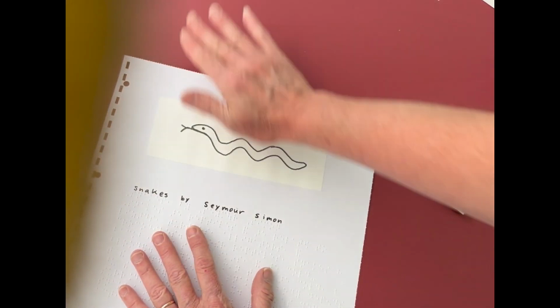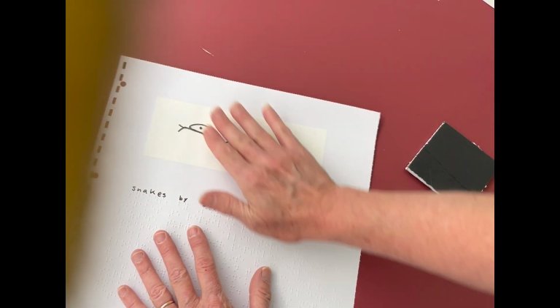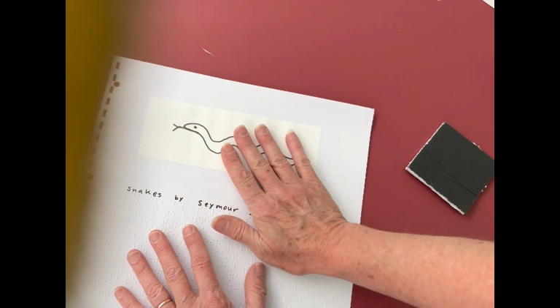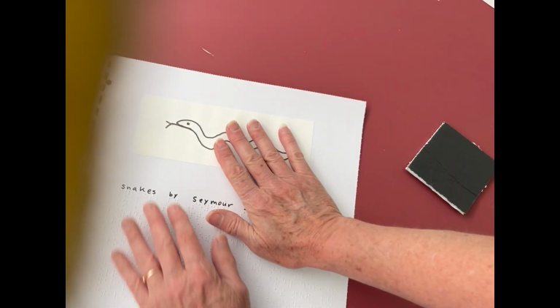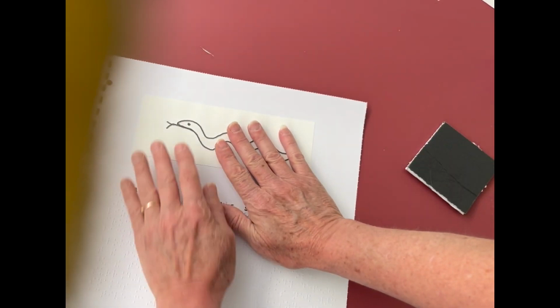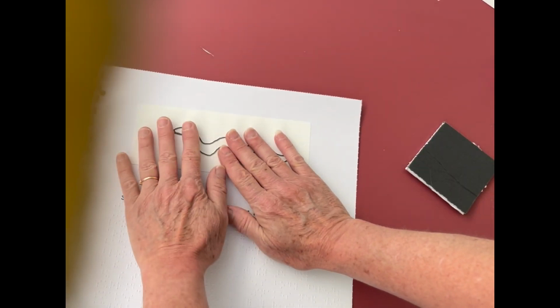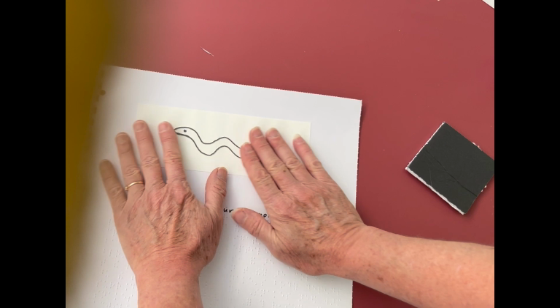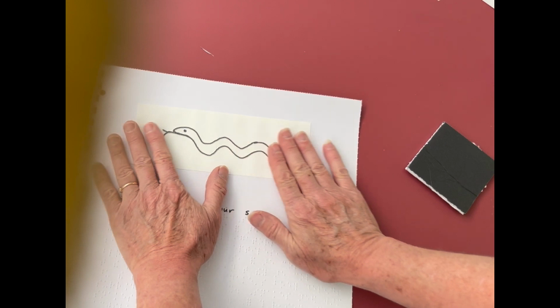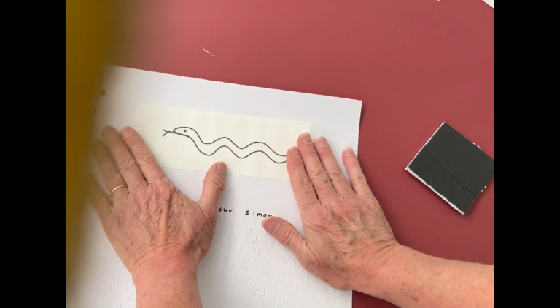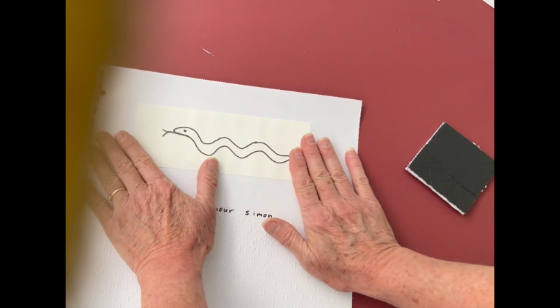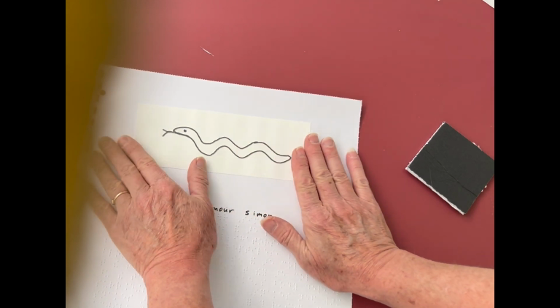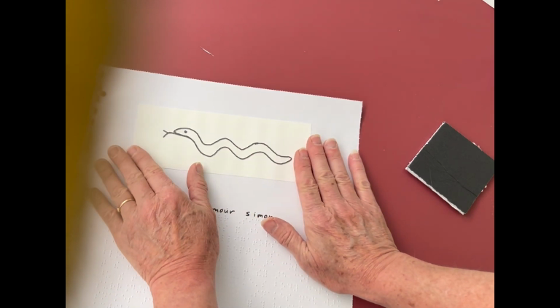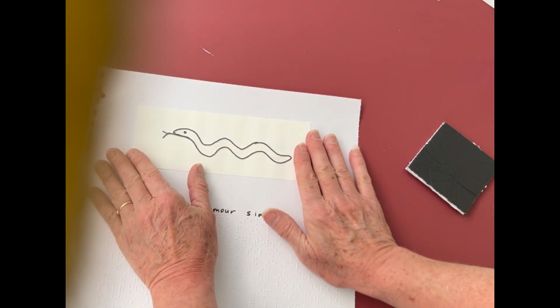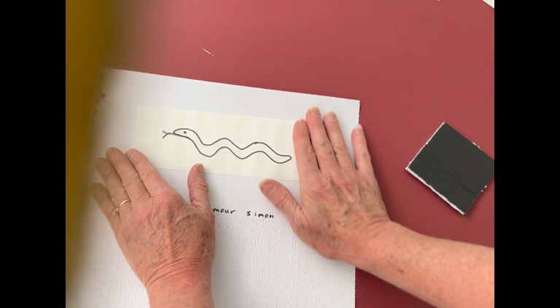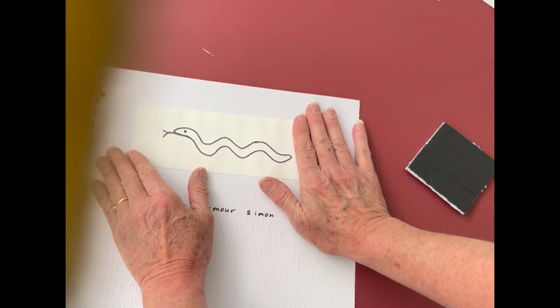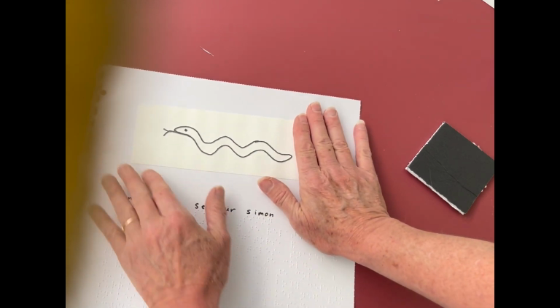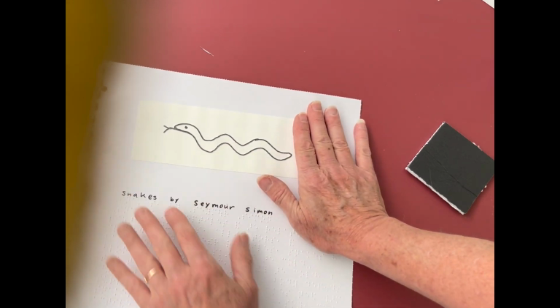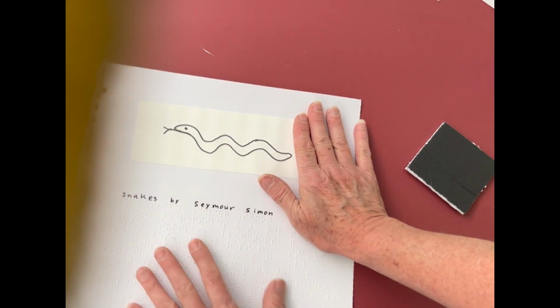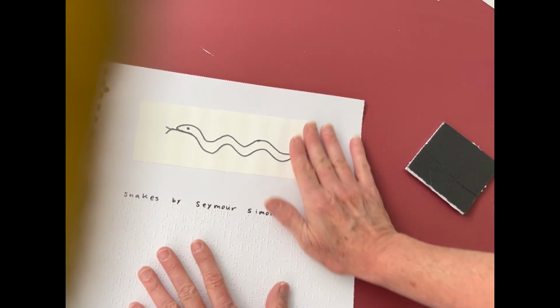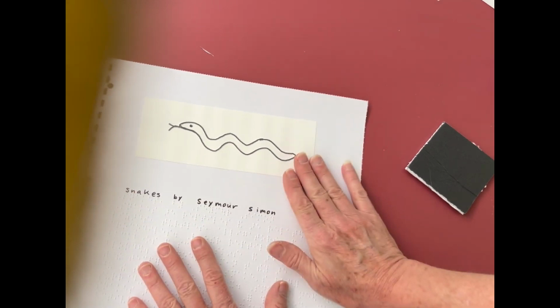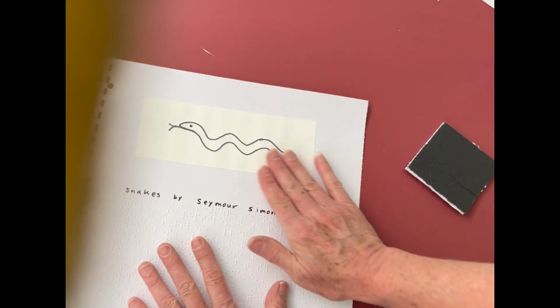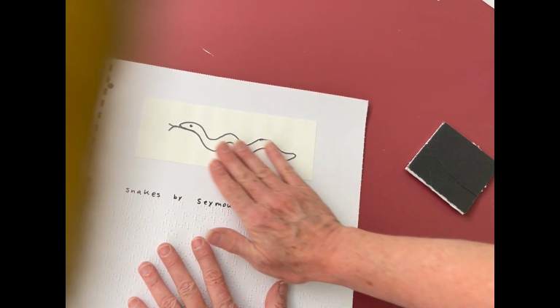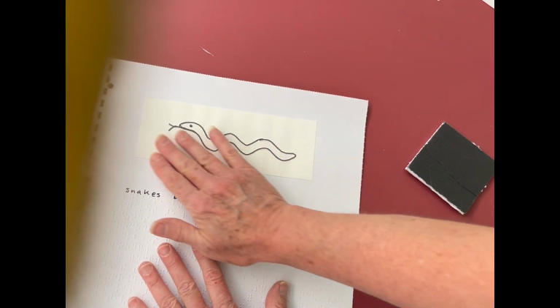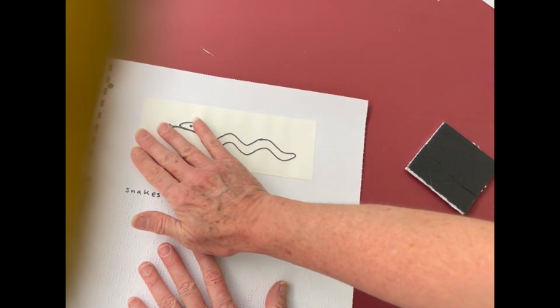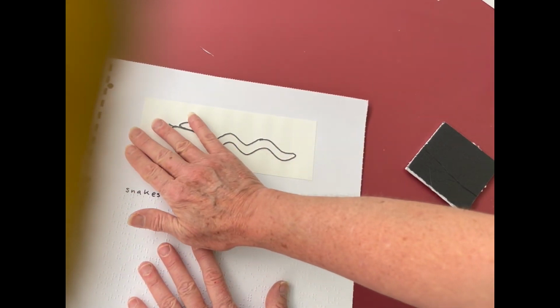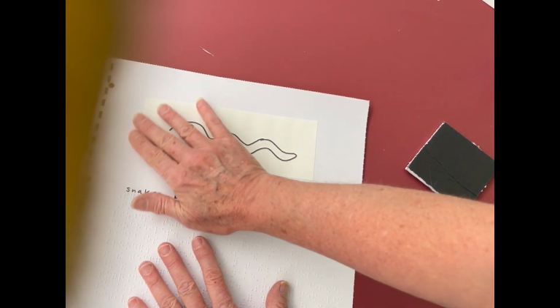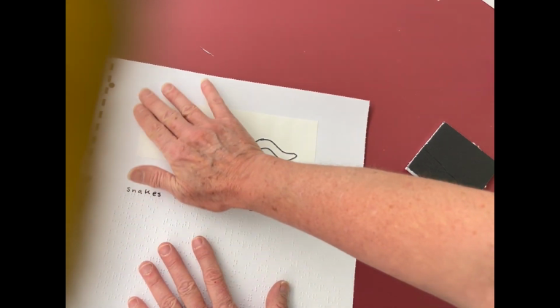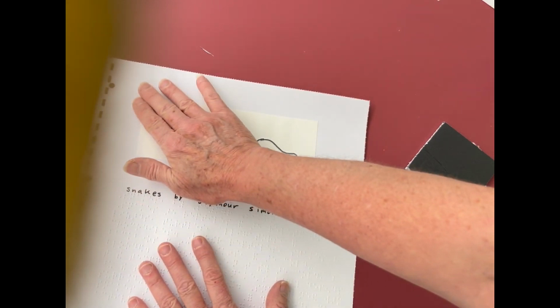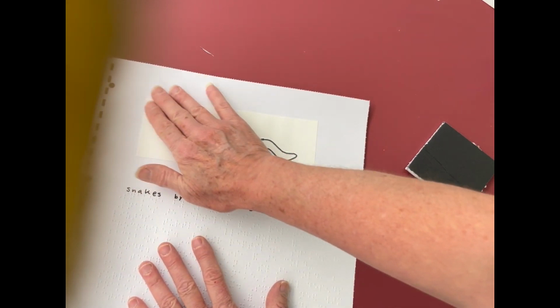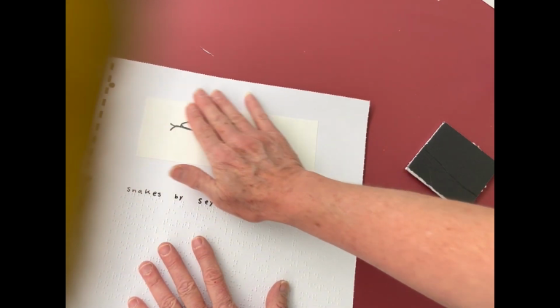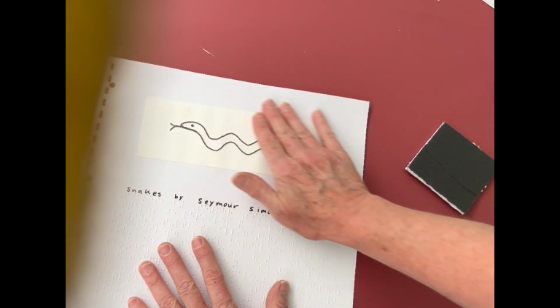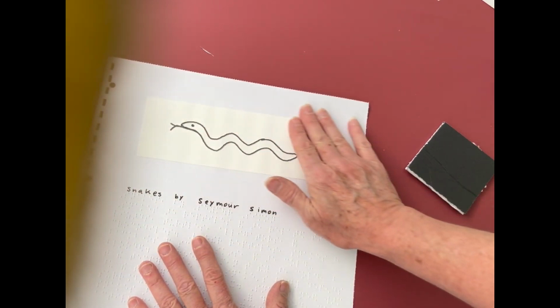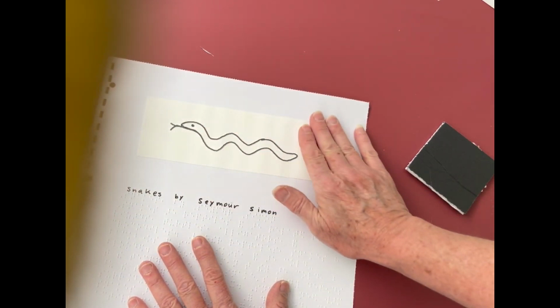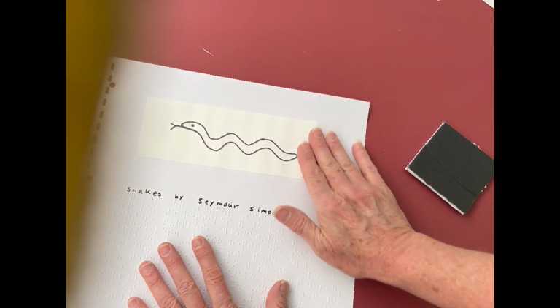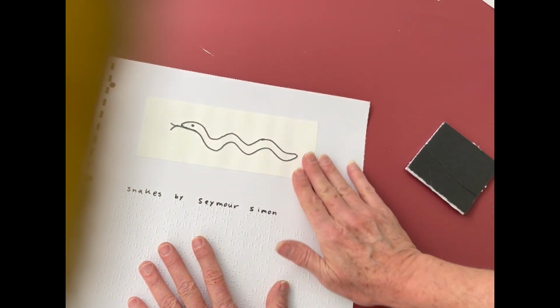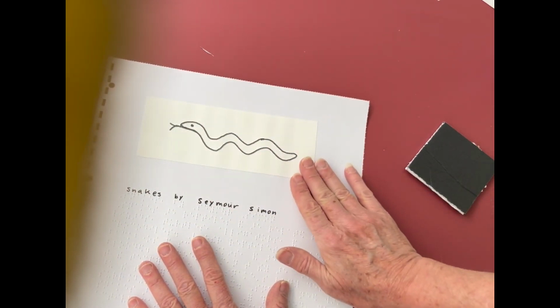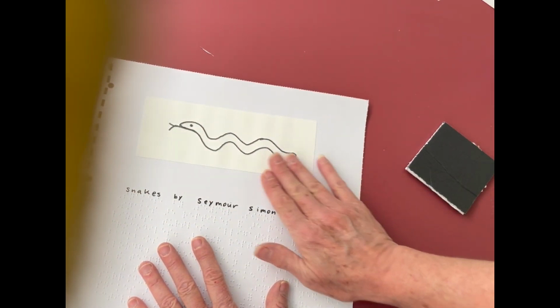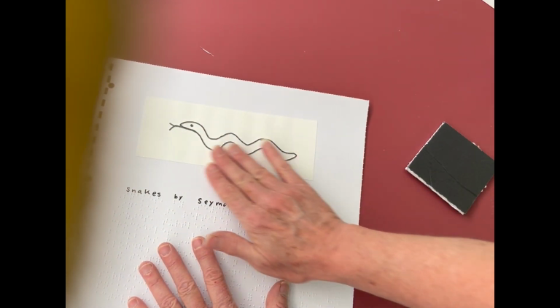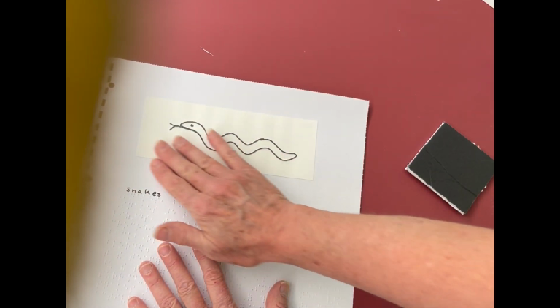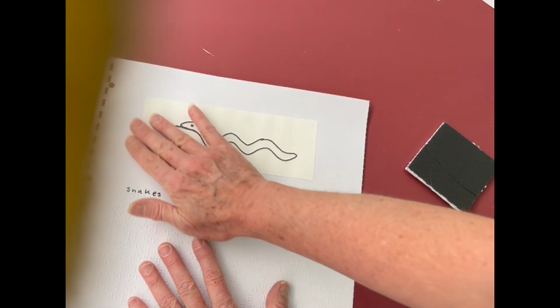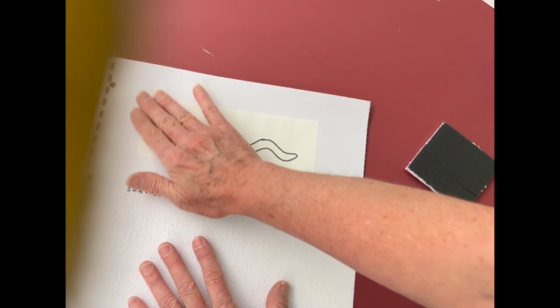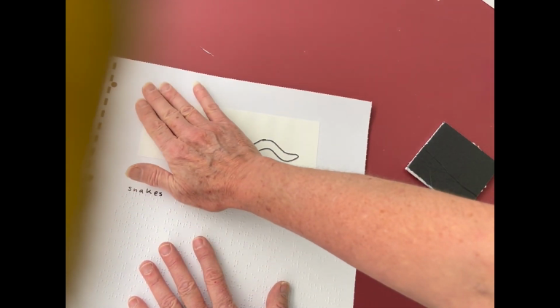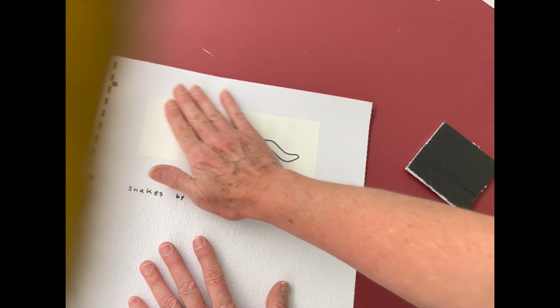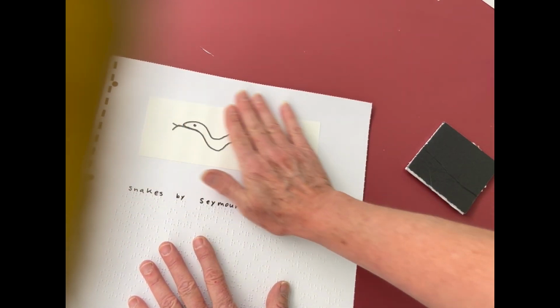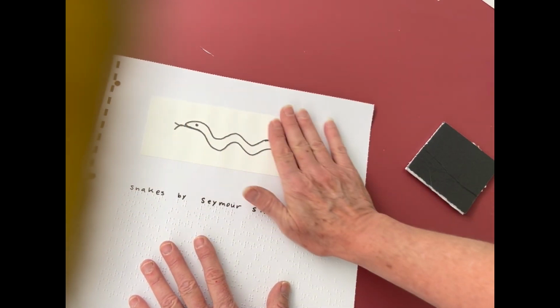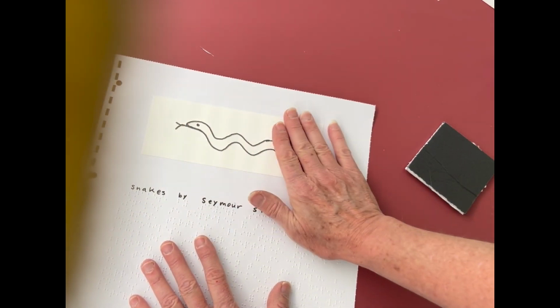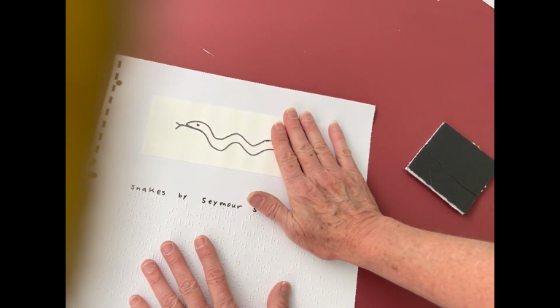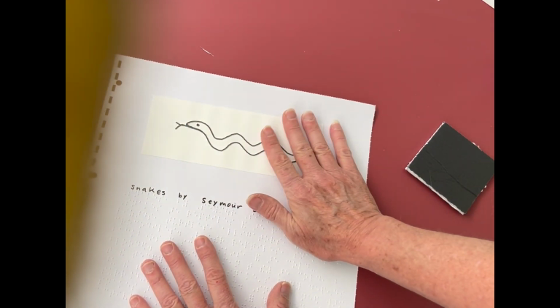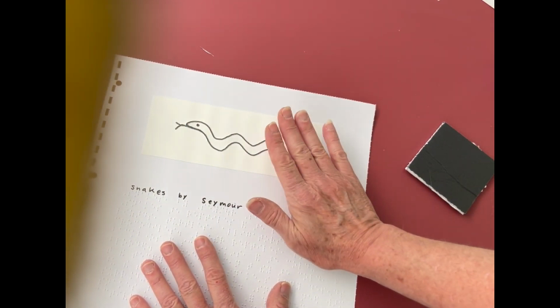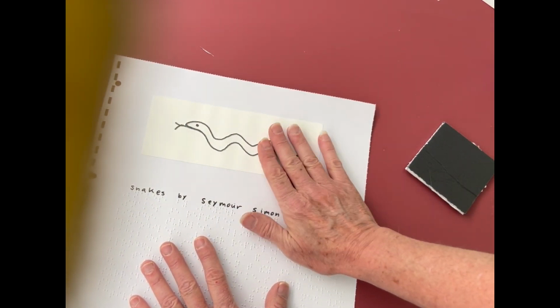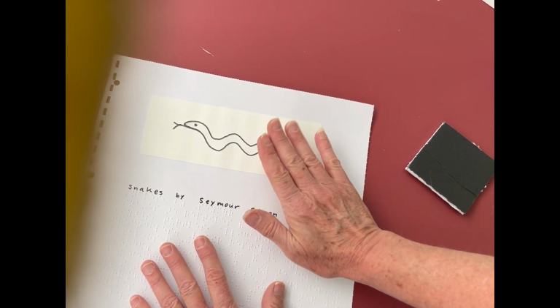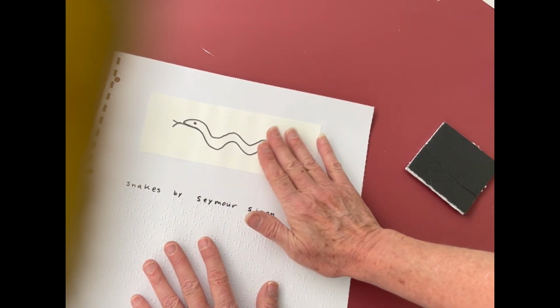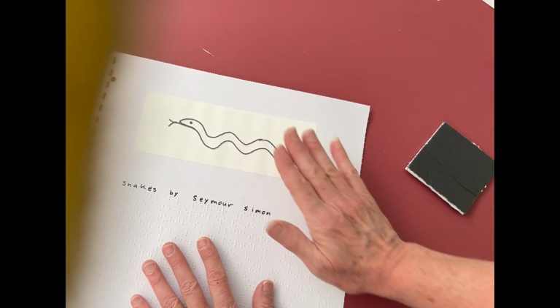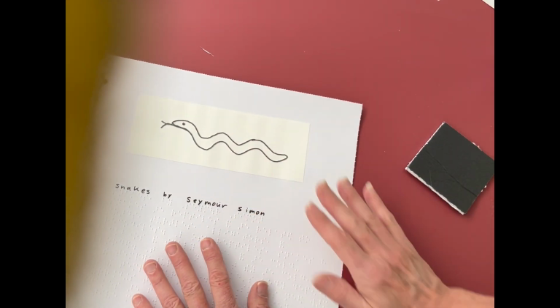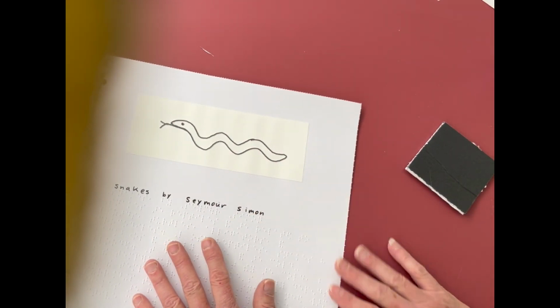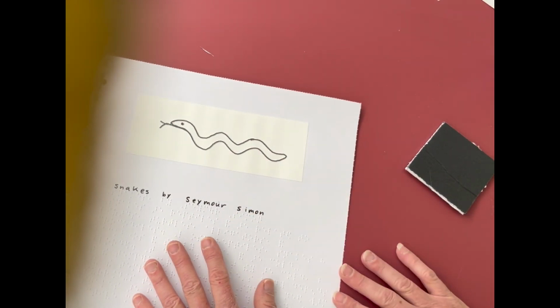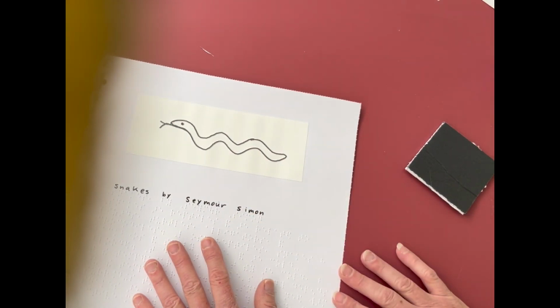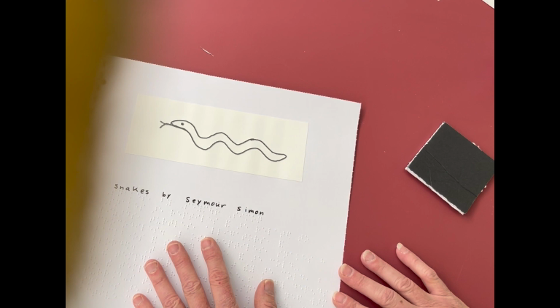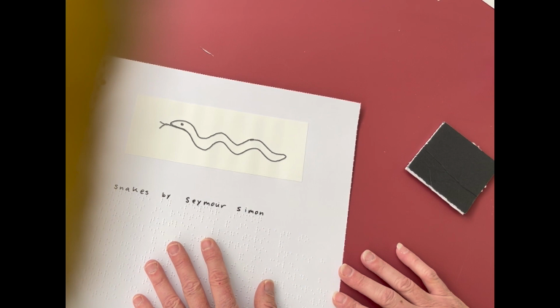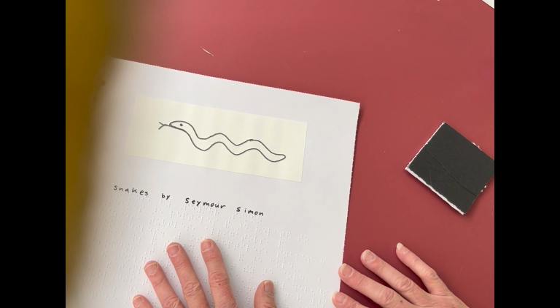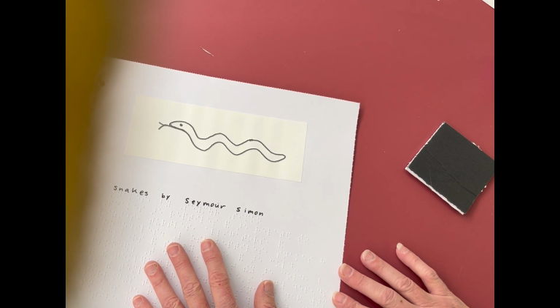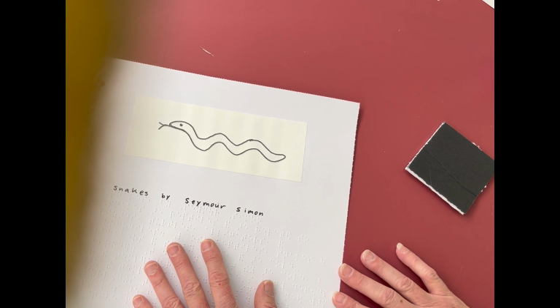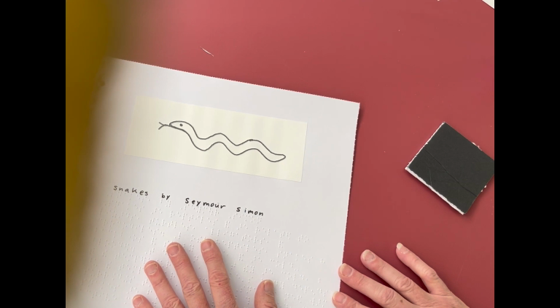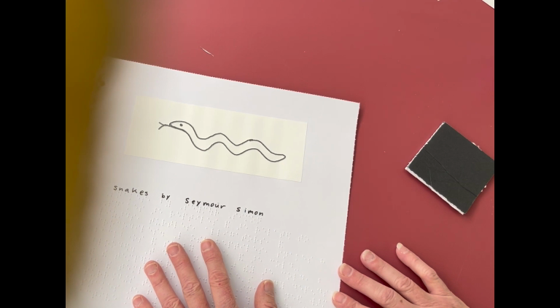Now my image is well adhered and it feels nice and smooth and it'll stay a long time.